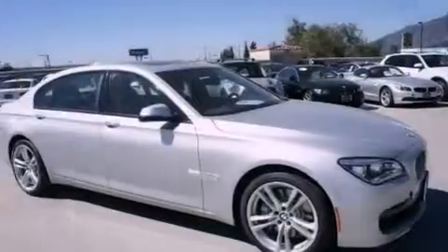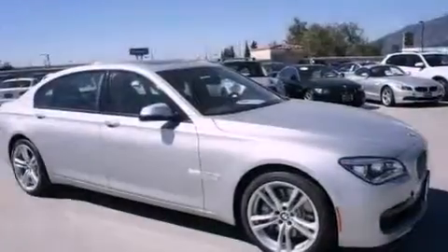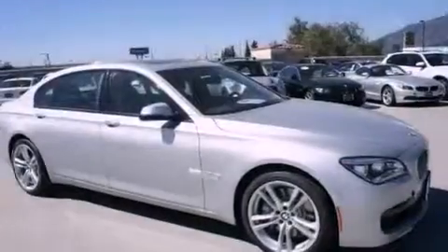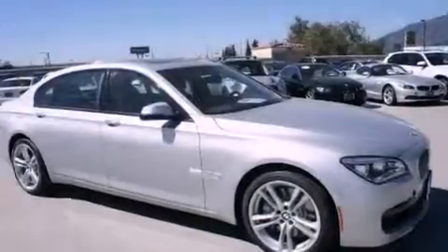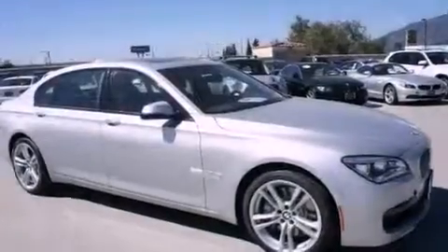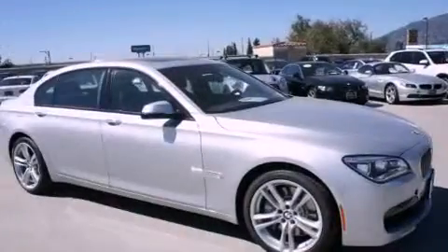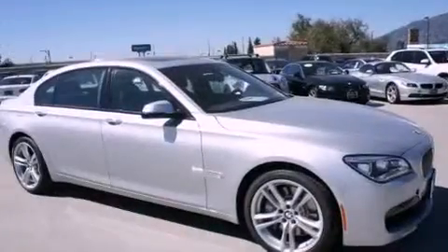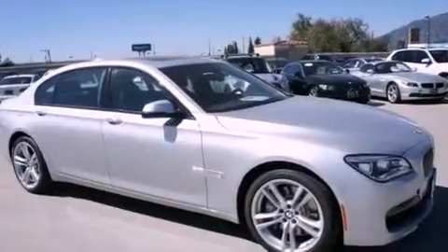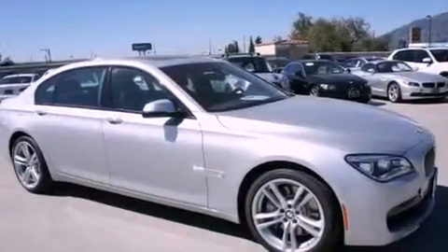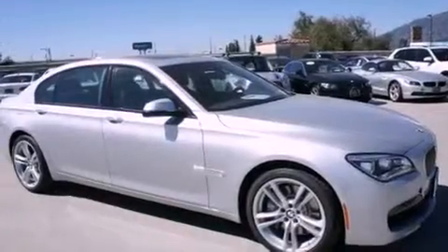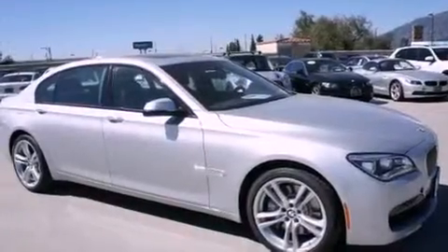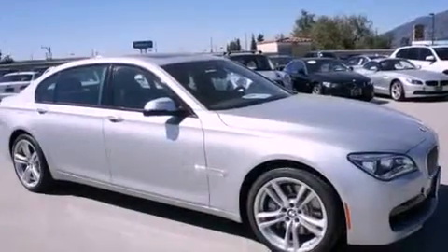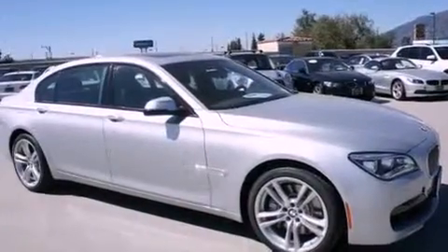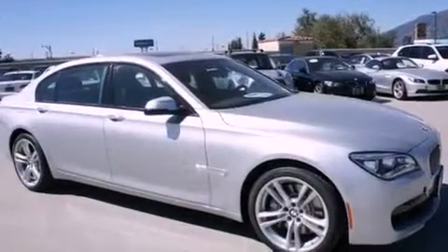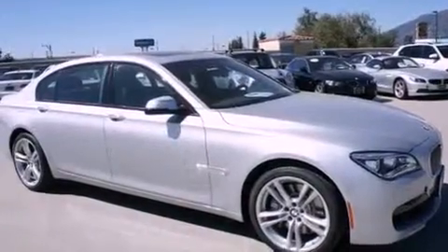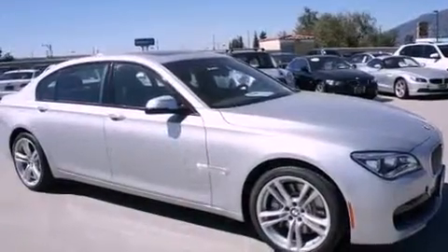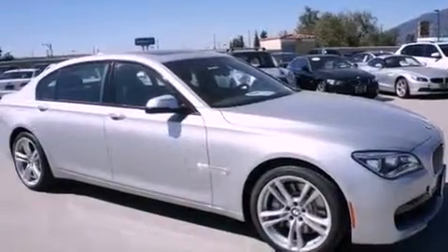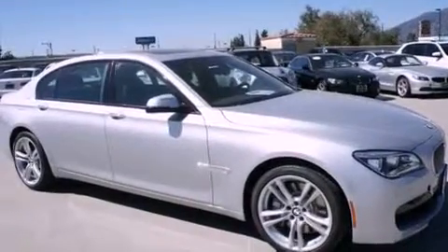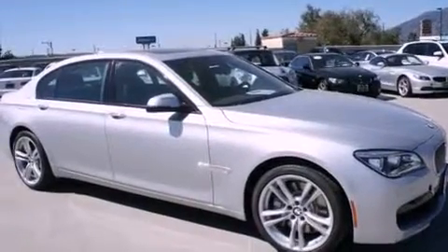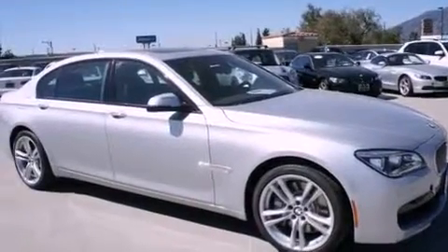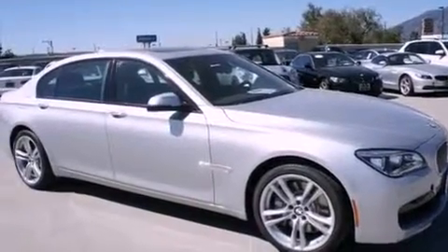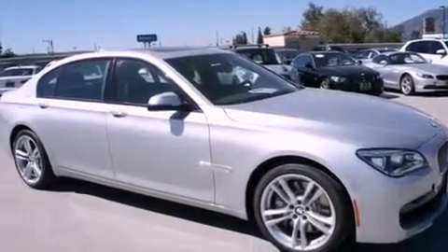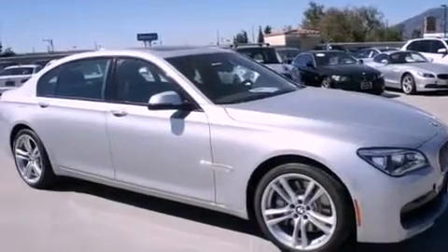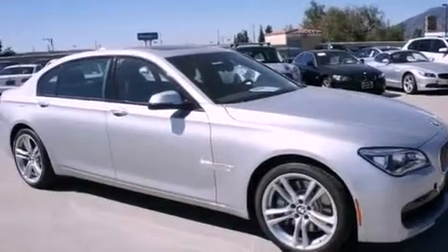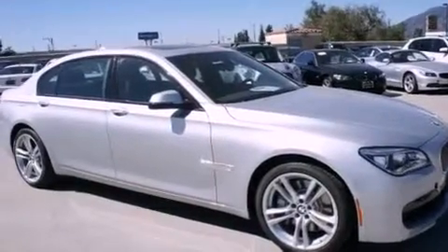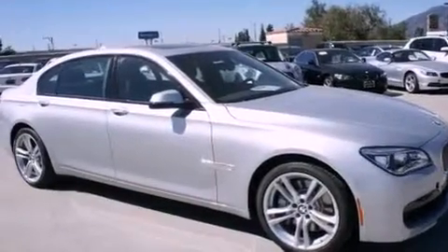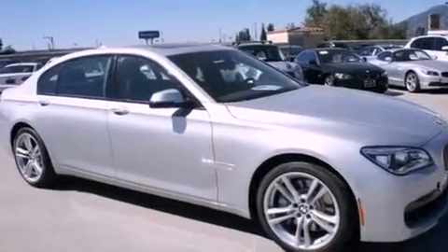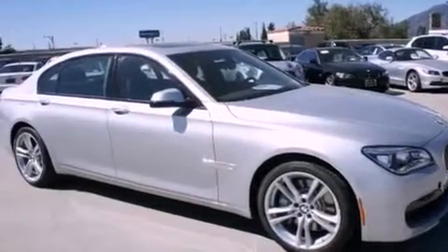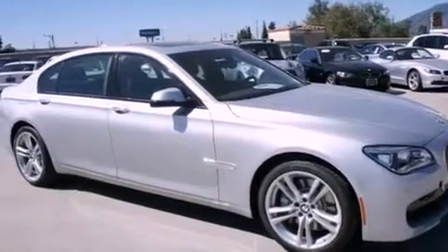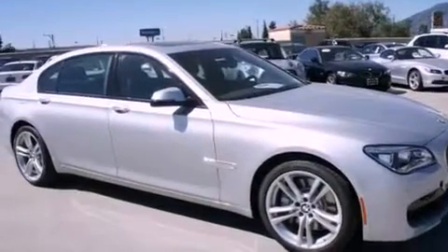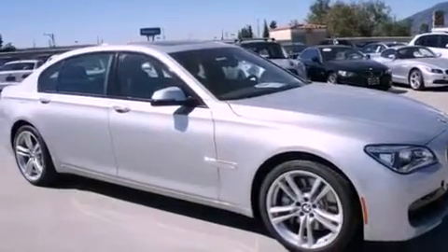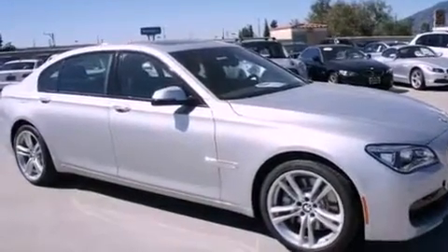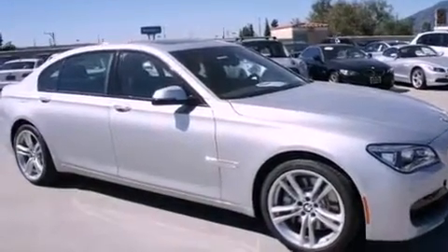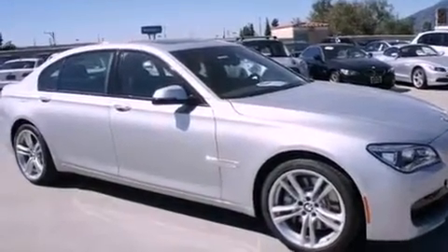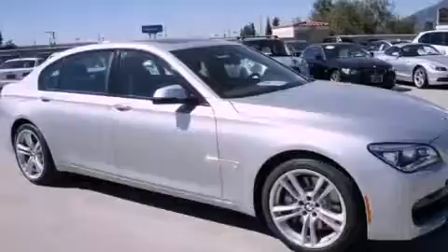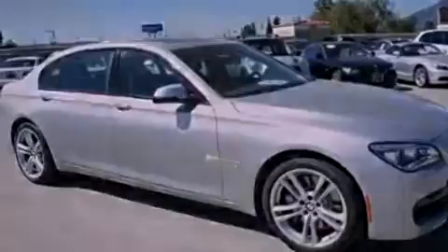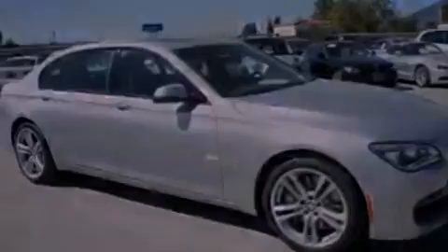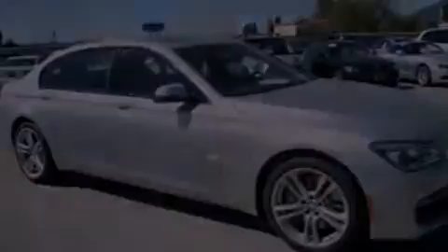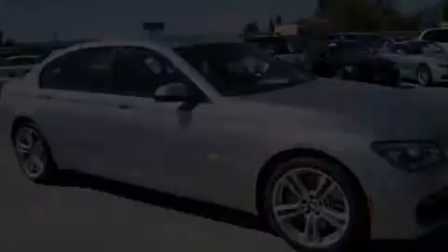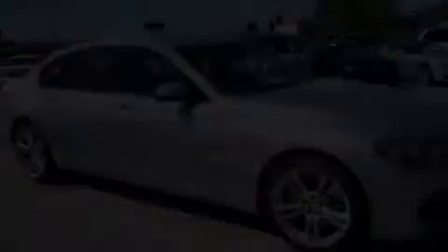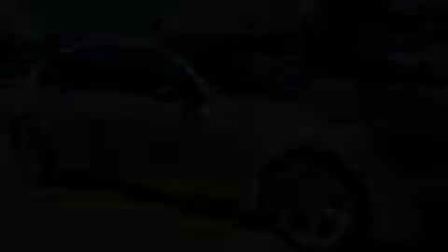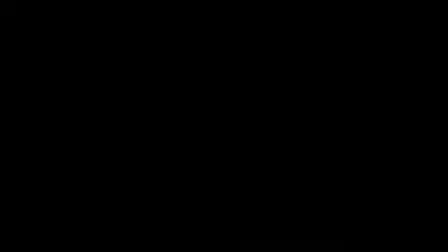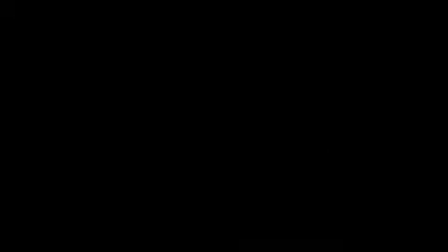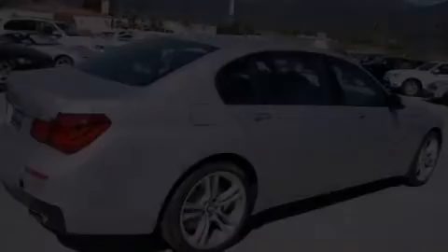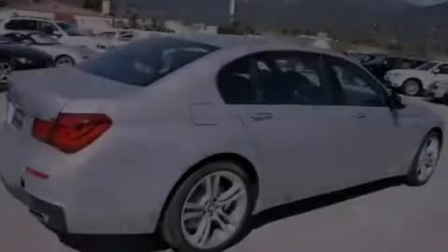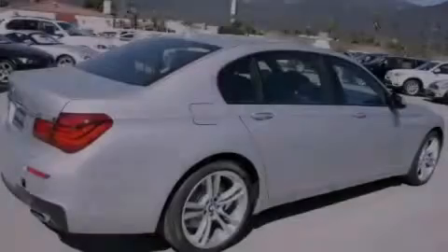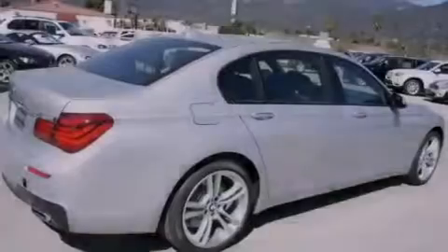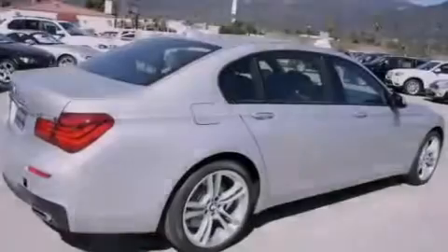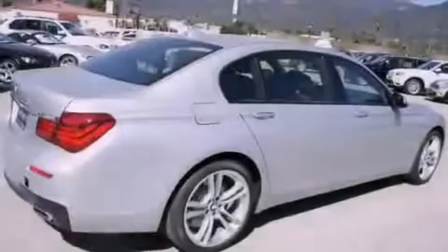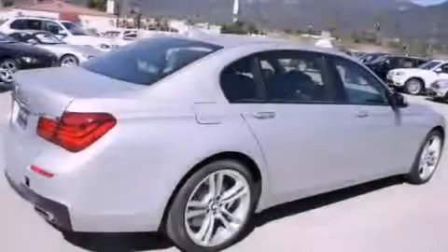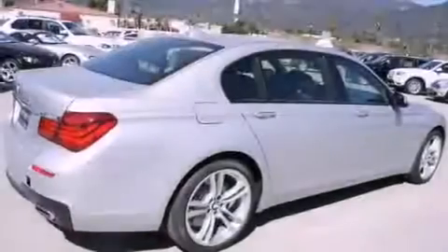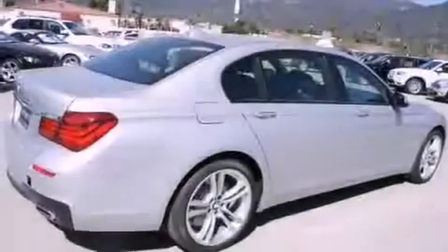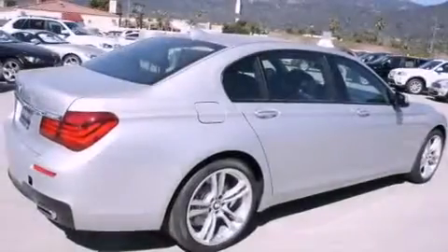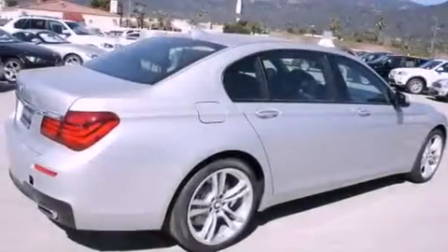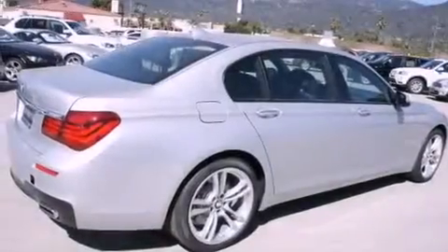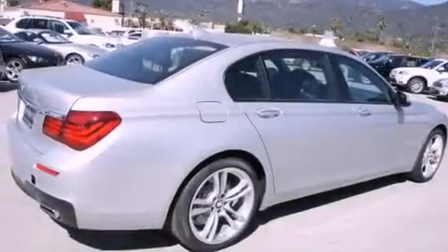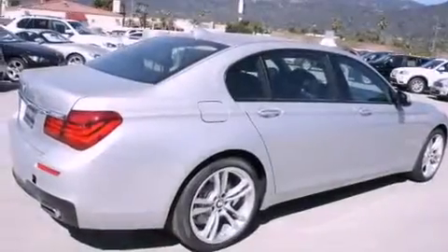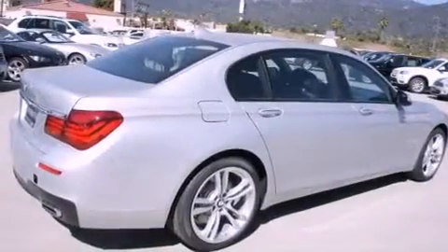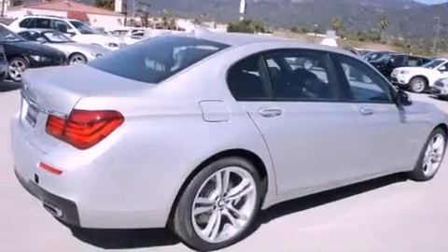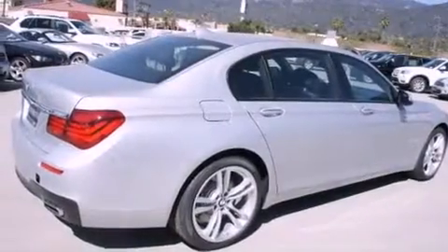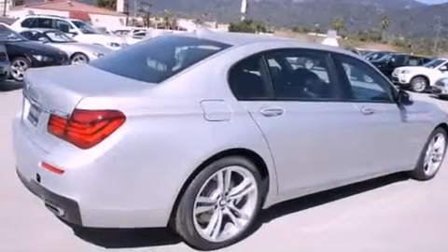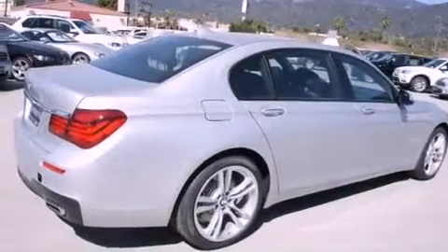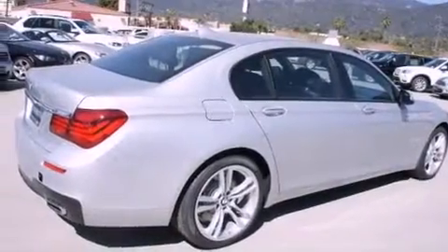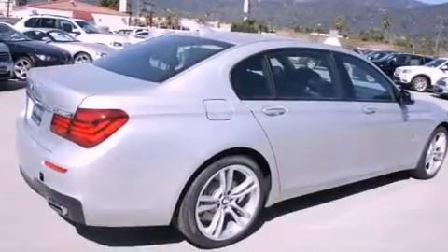Features also include an external temperature display, and the heated seats can warm you up in seconds, keeping you and your passengers comfortable the whole trip.